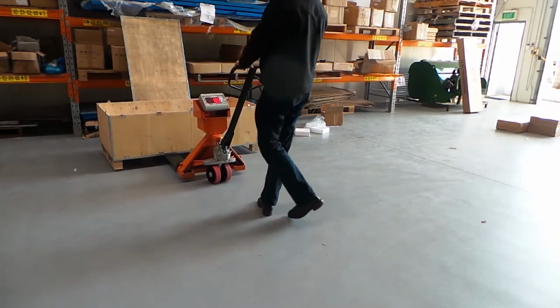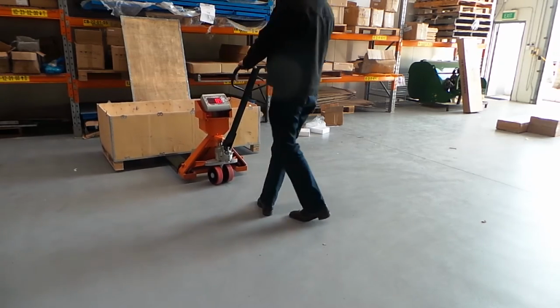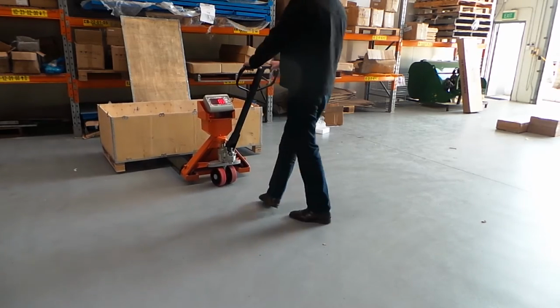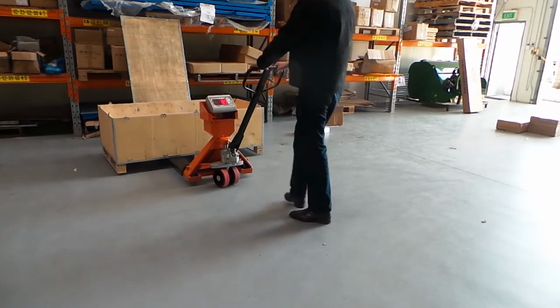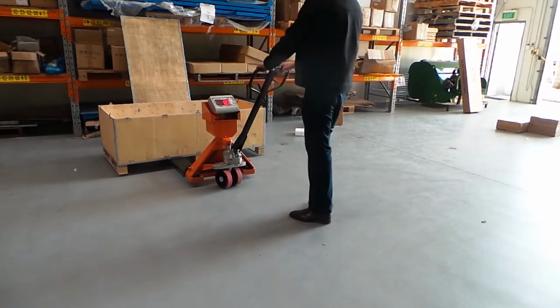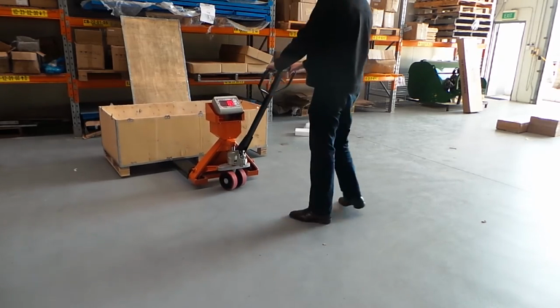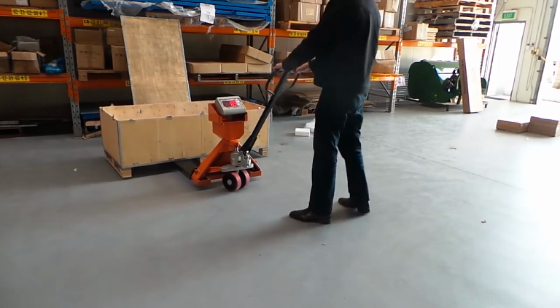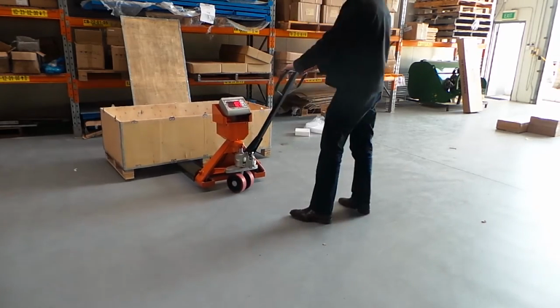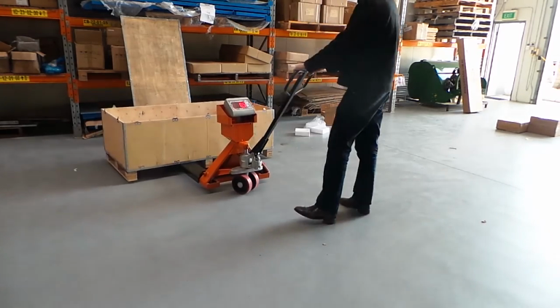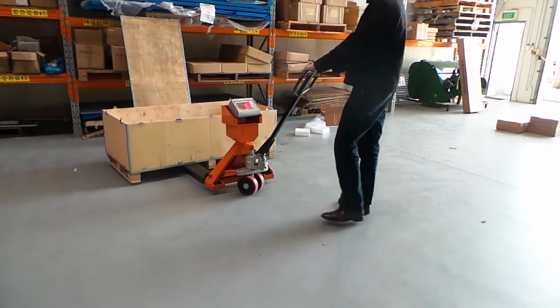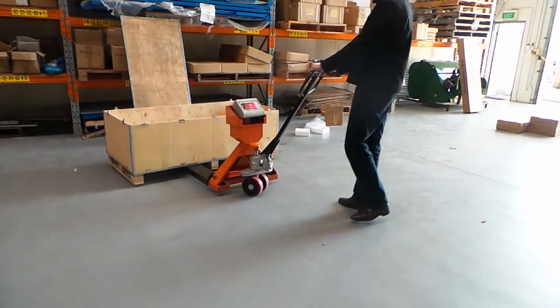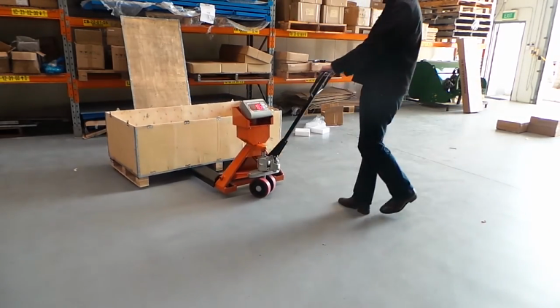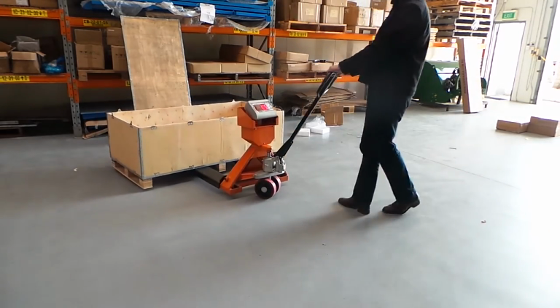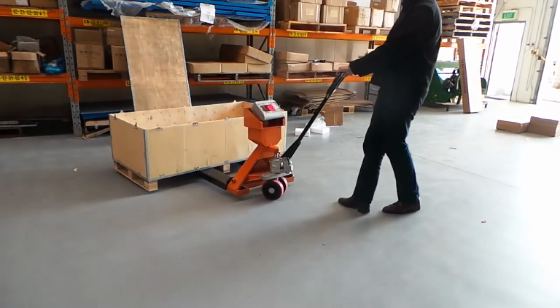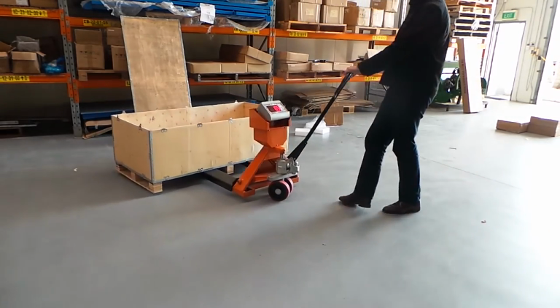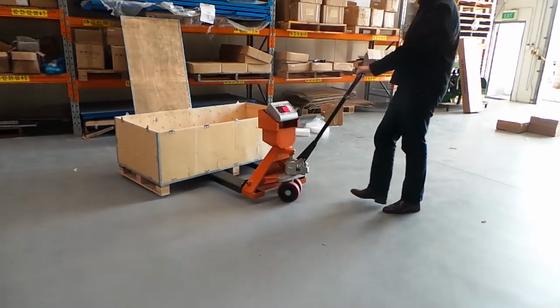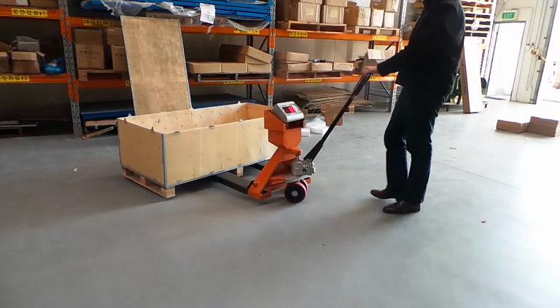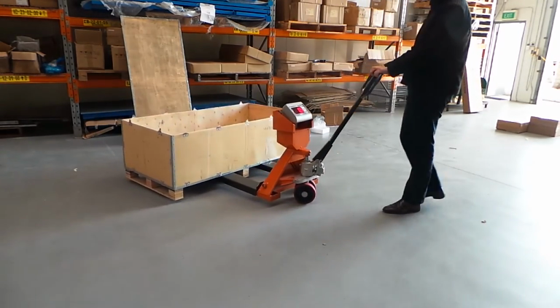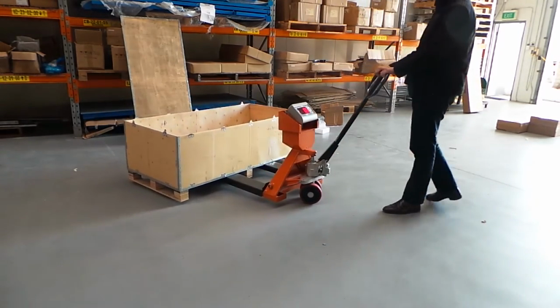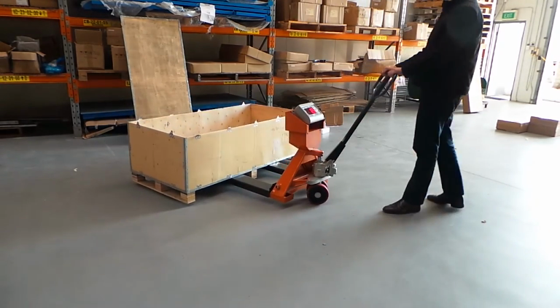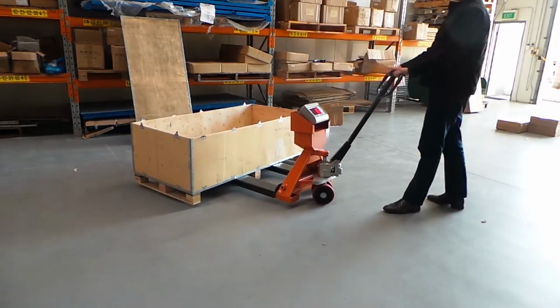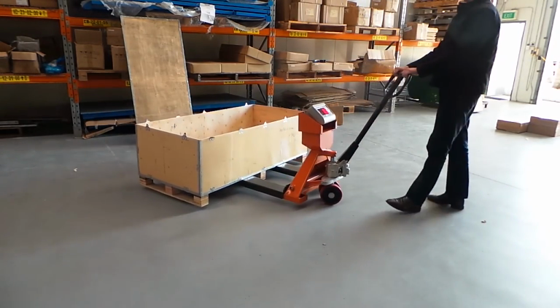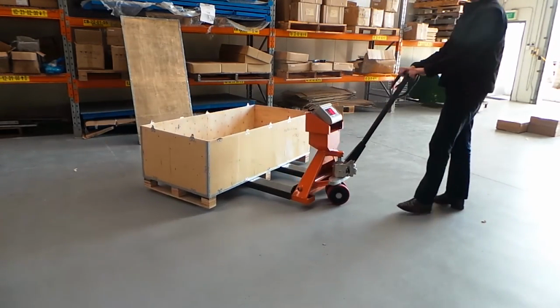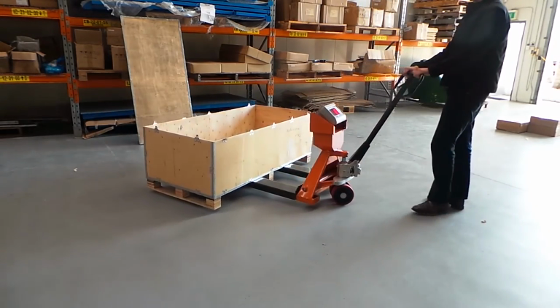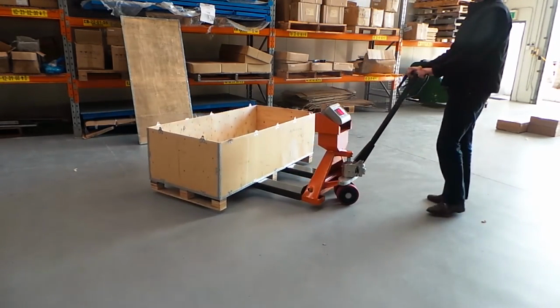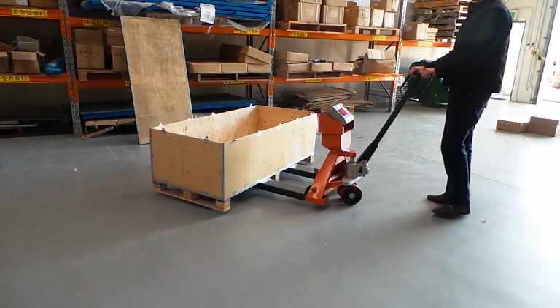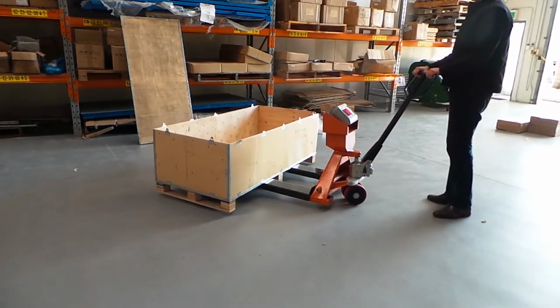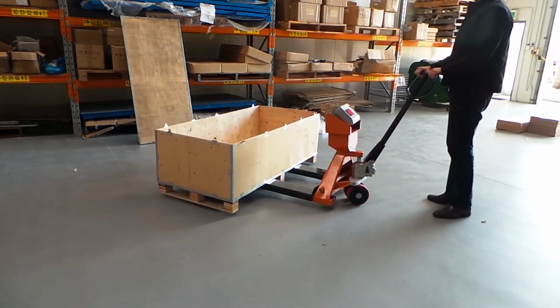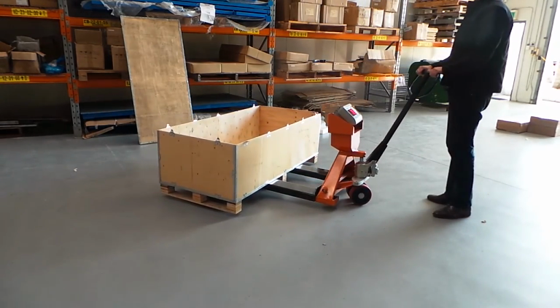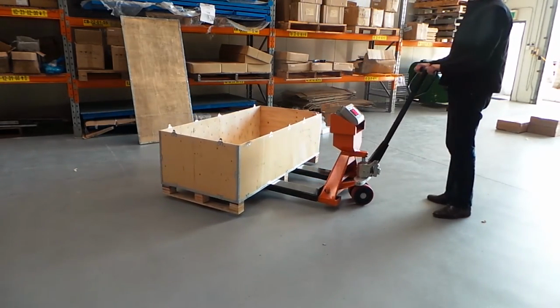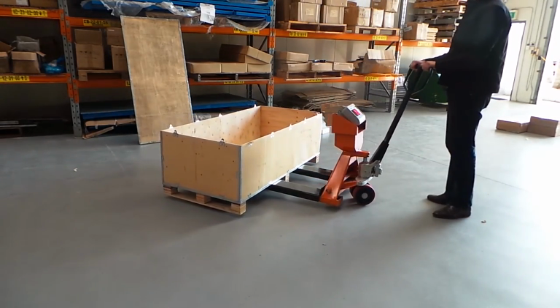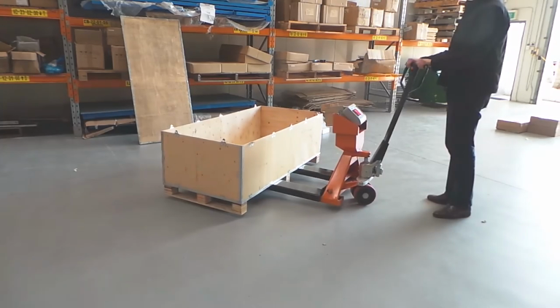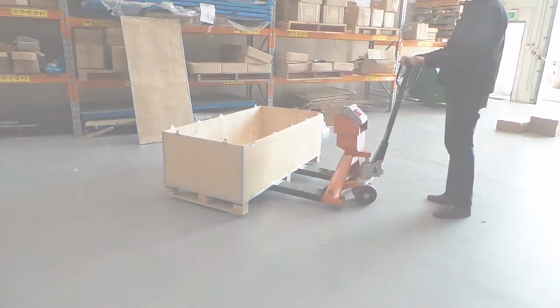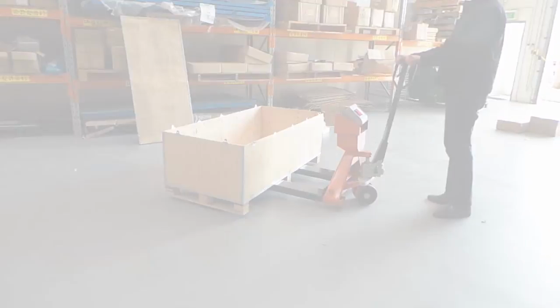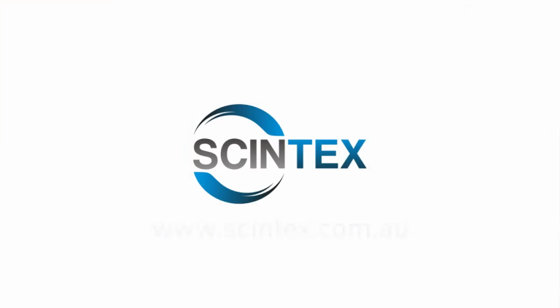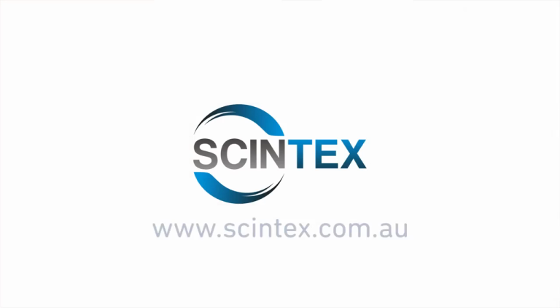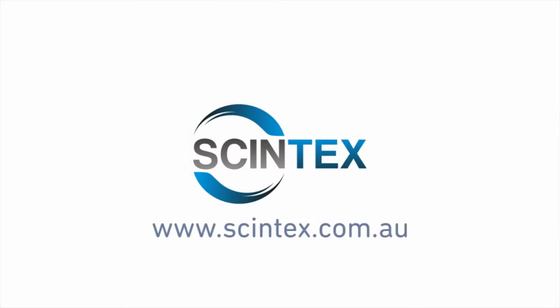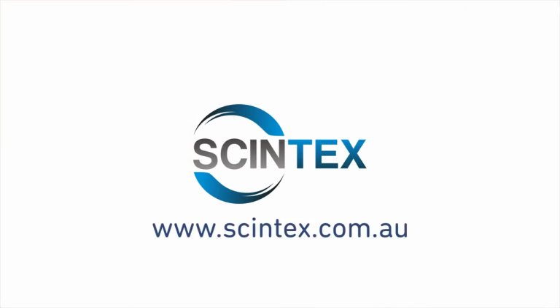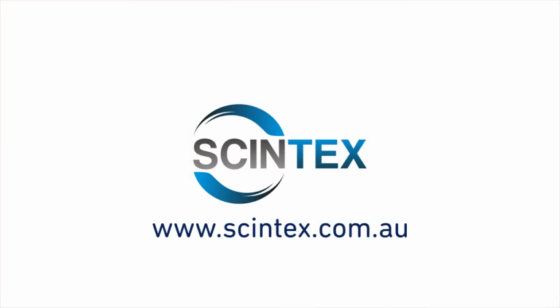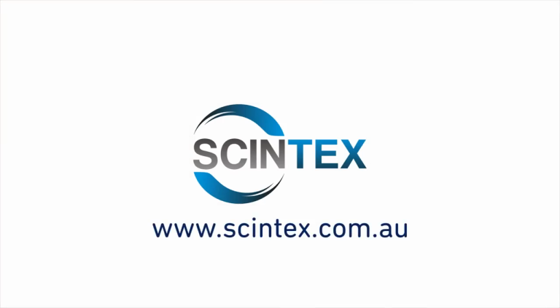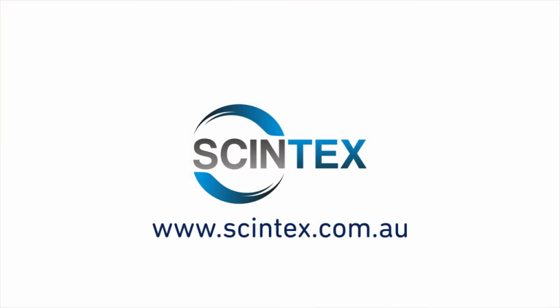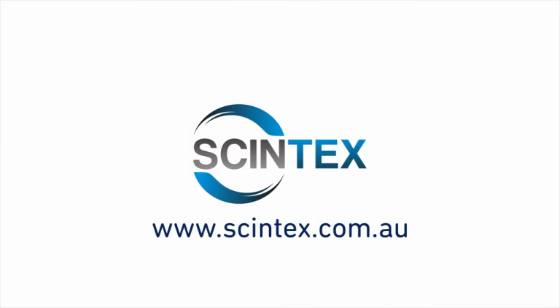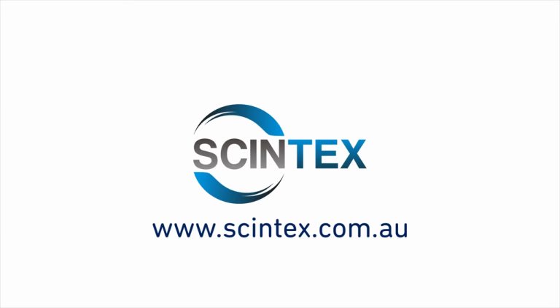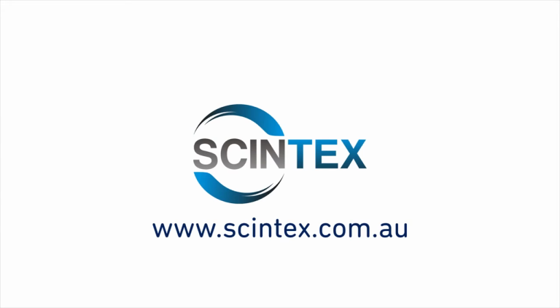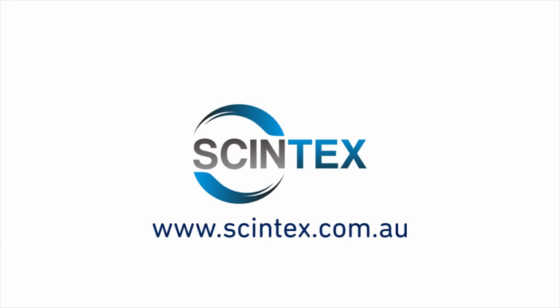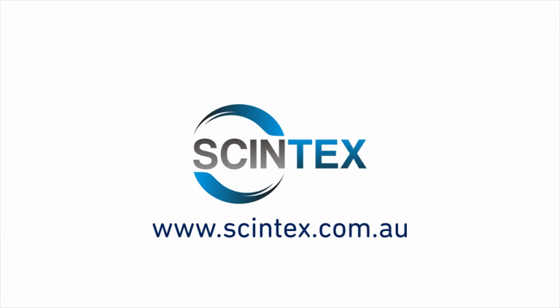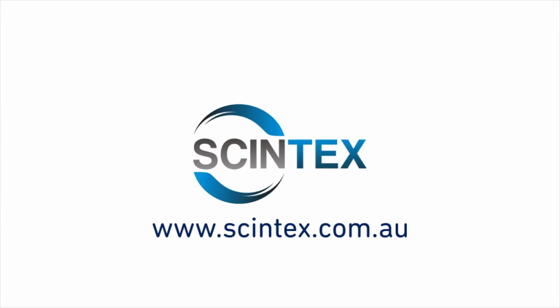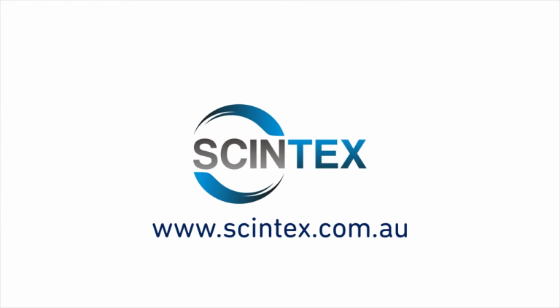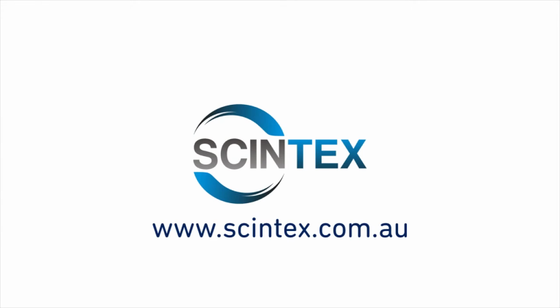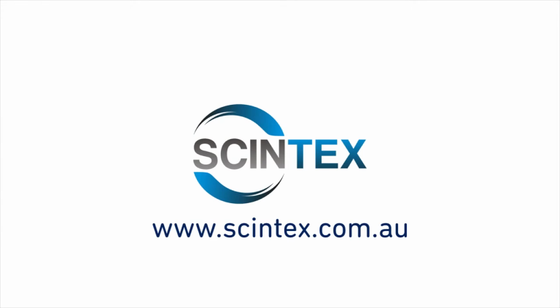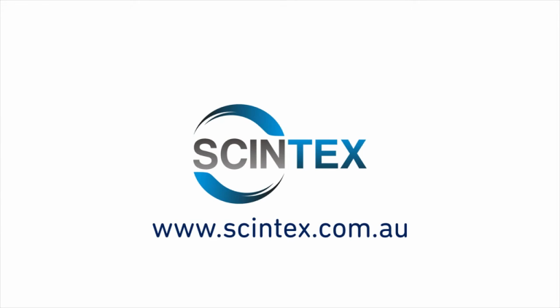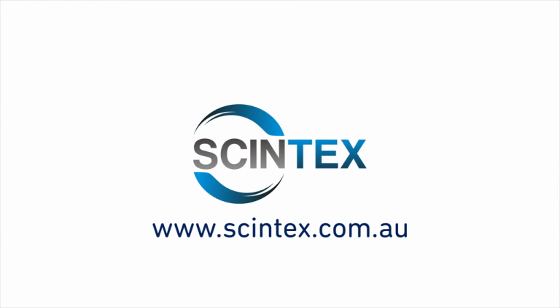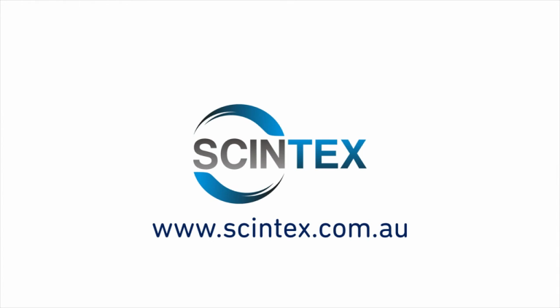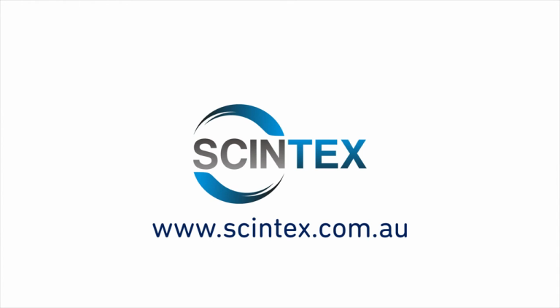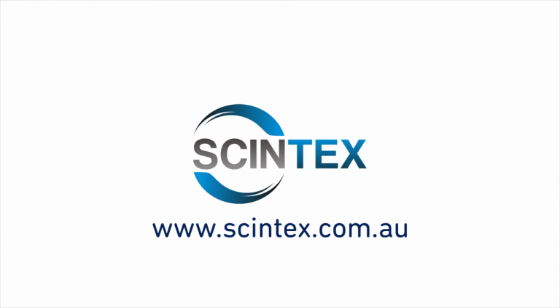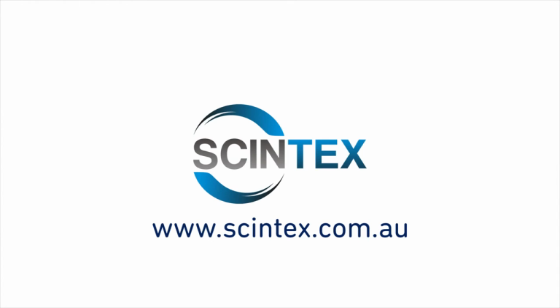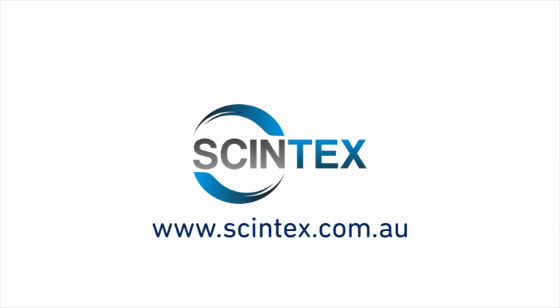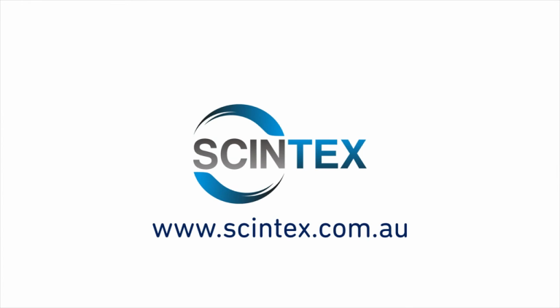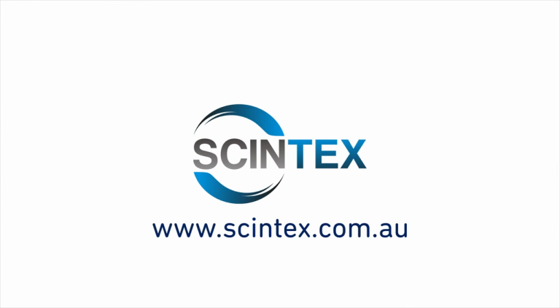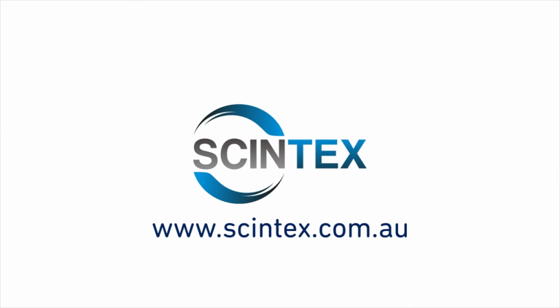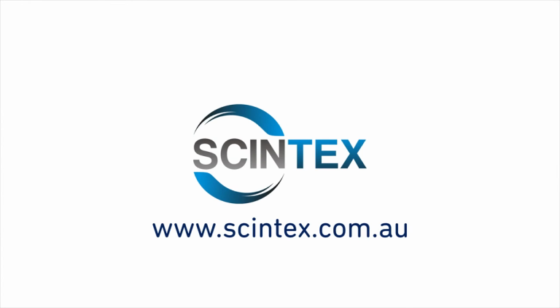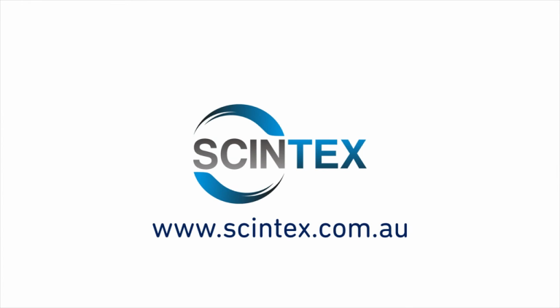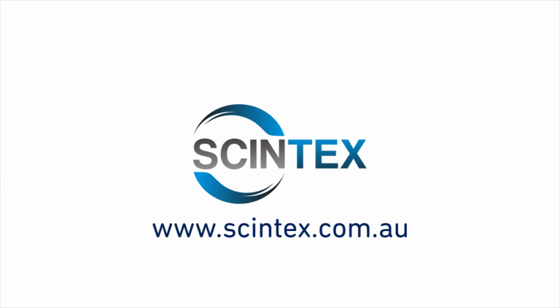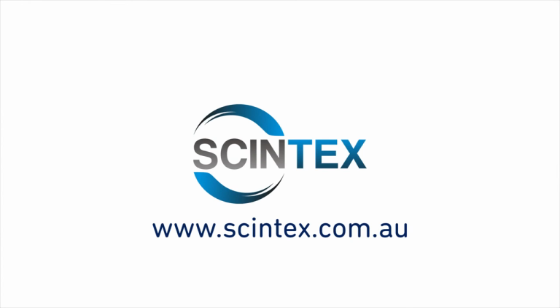For further information on the Syntex pallet jack scales, check out the Syntex website at www.syntex.com.au